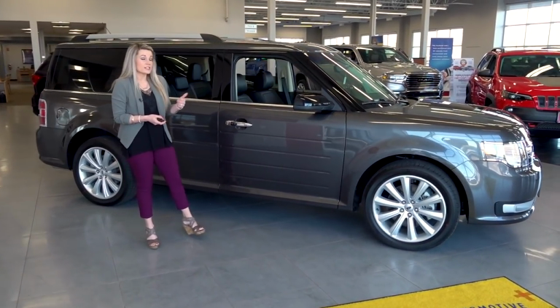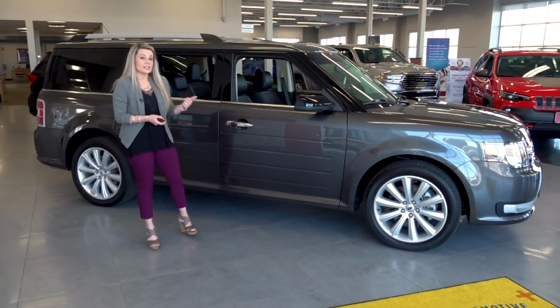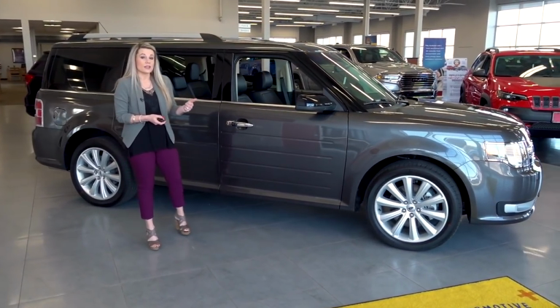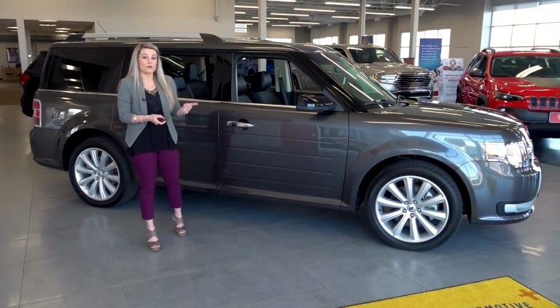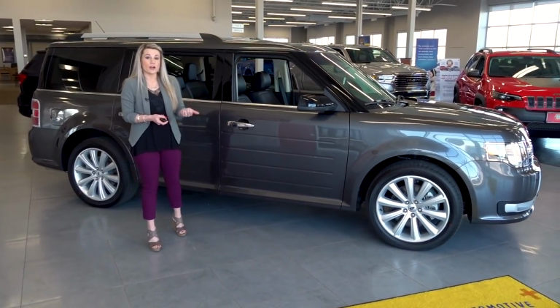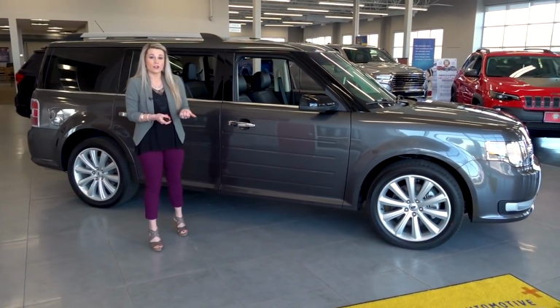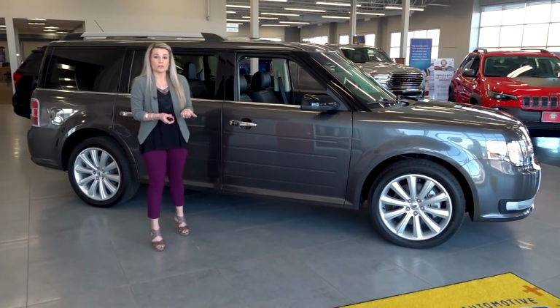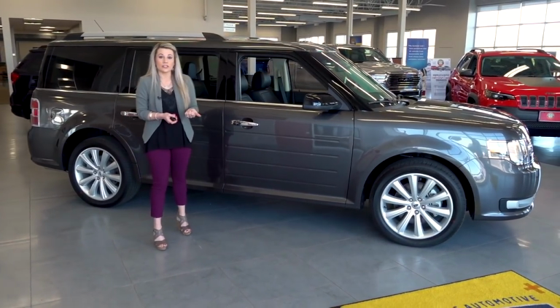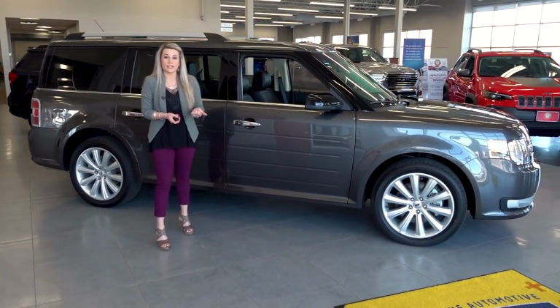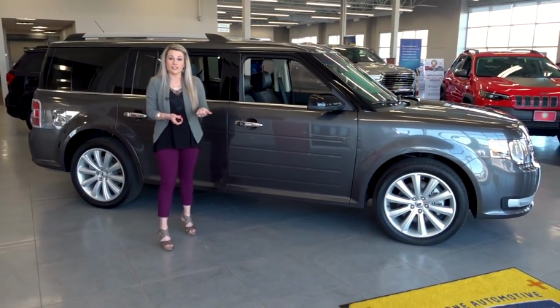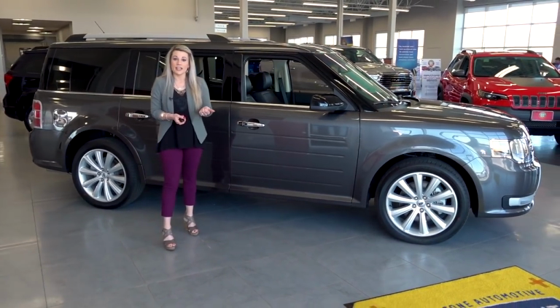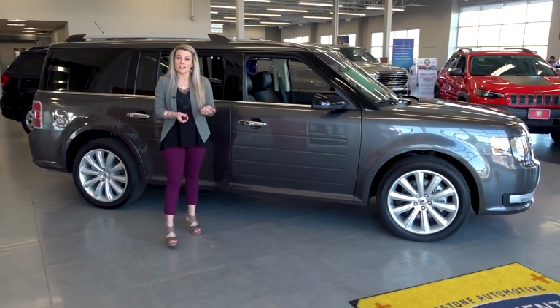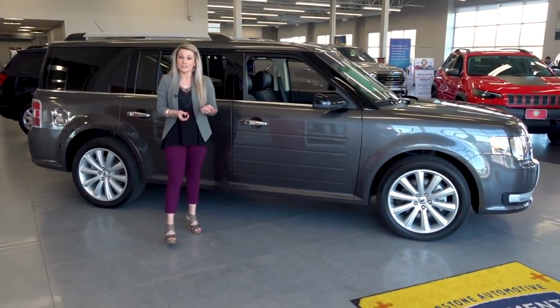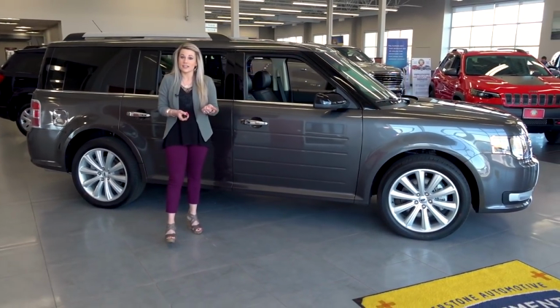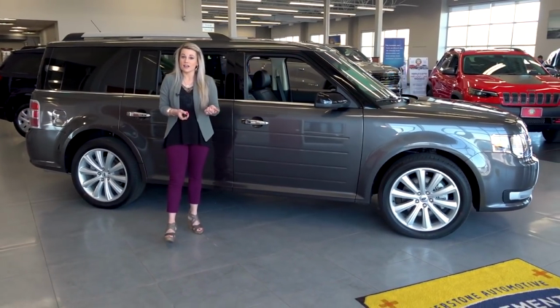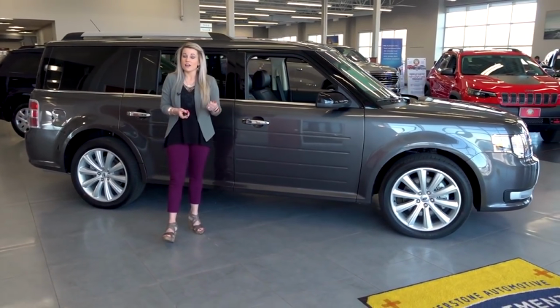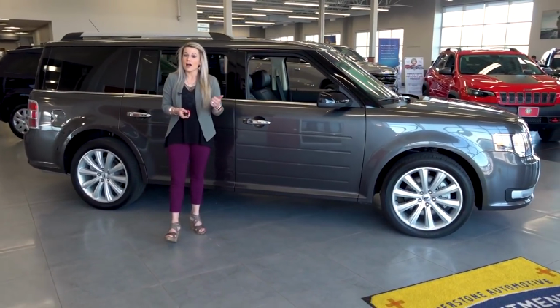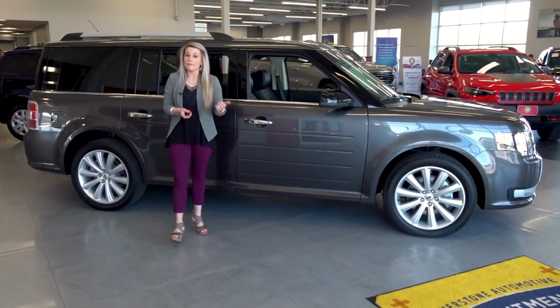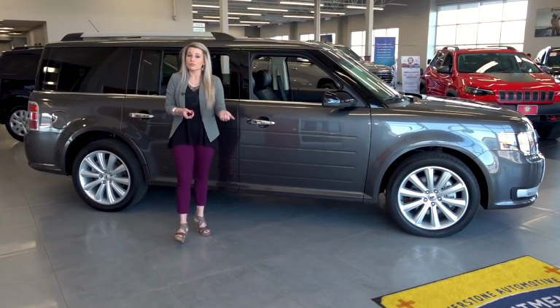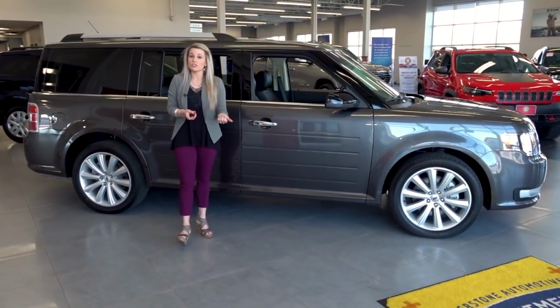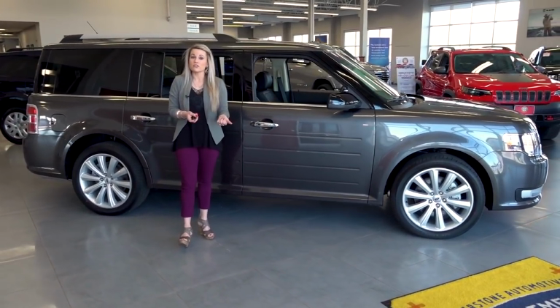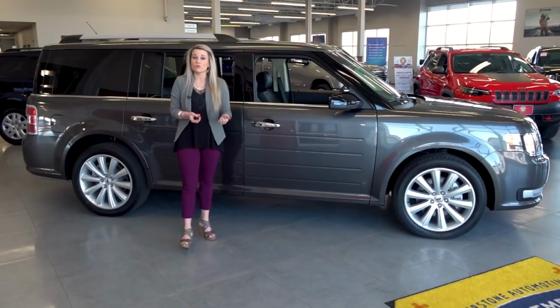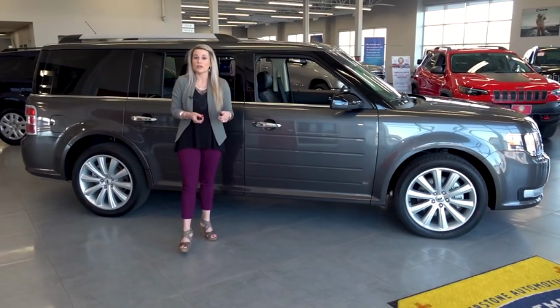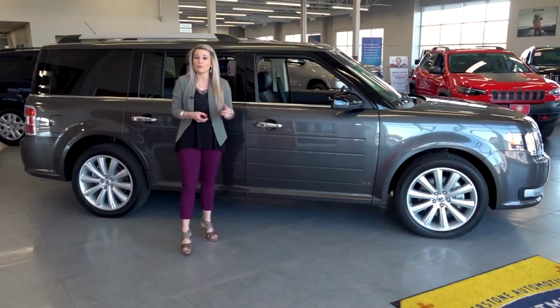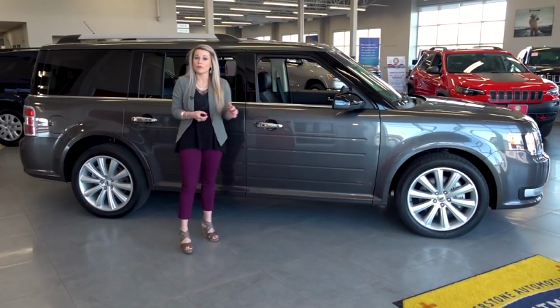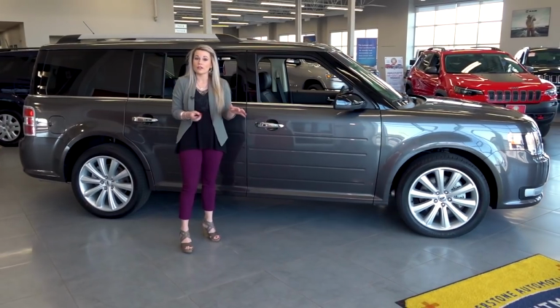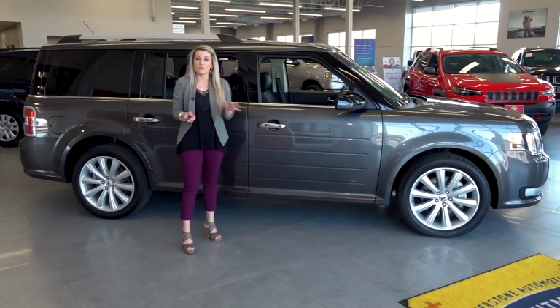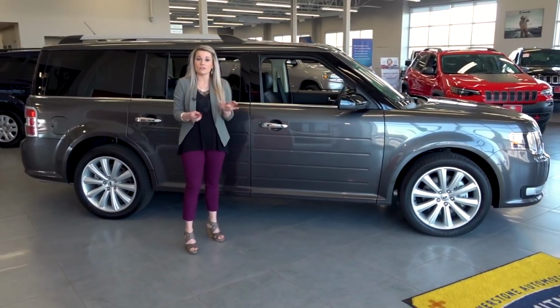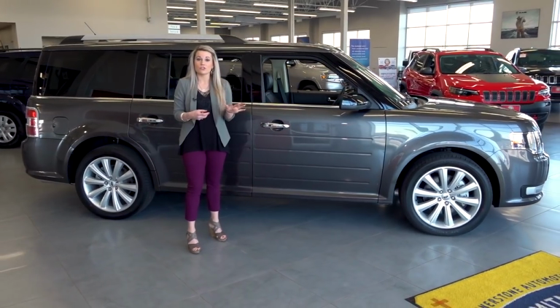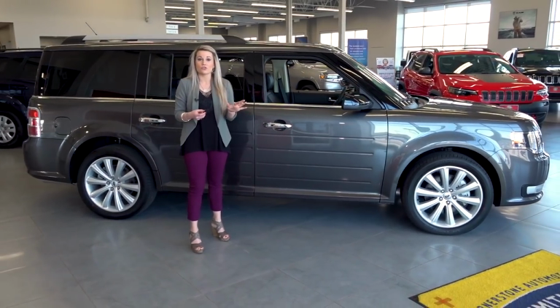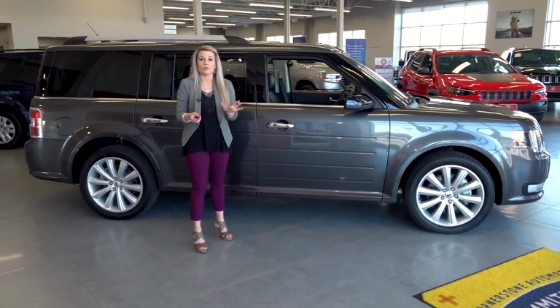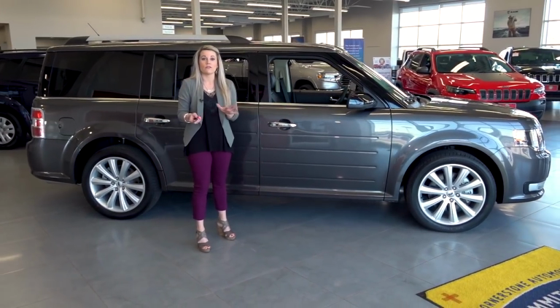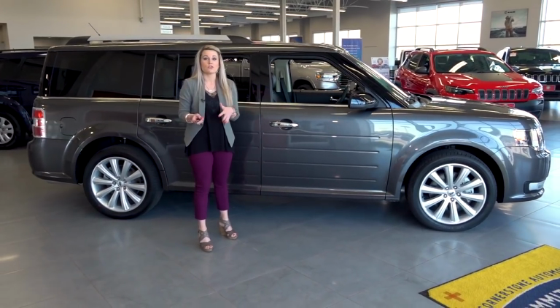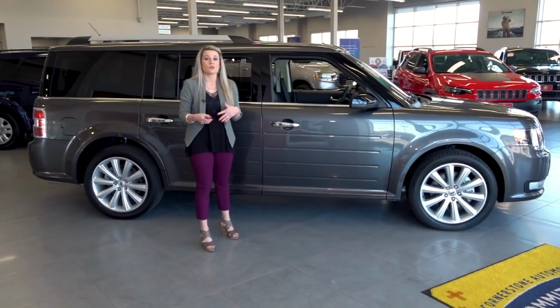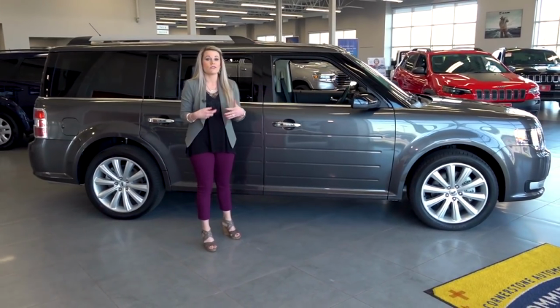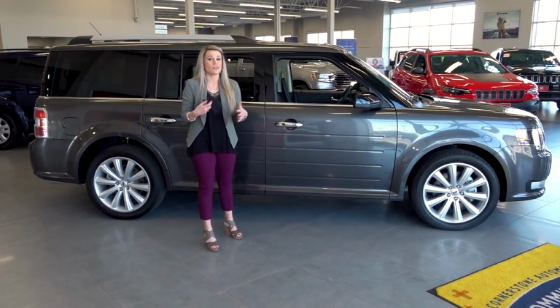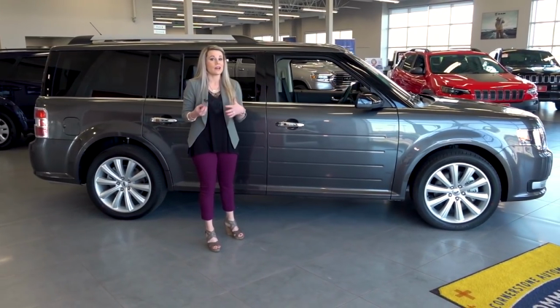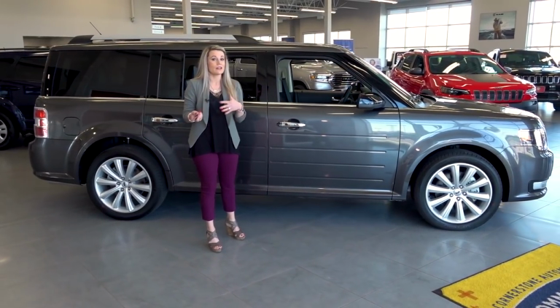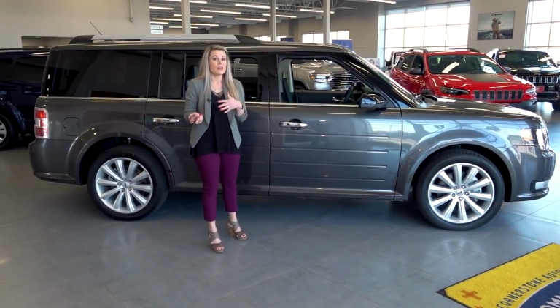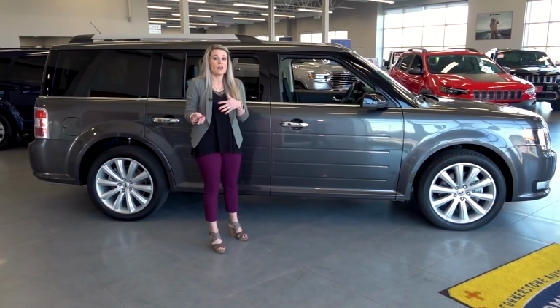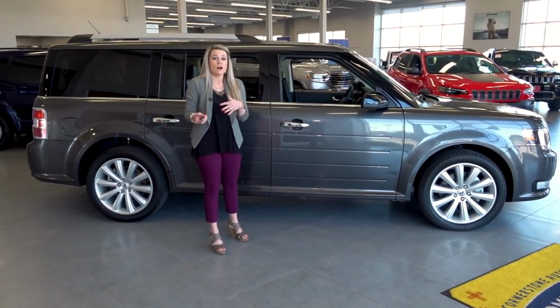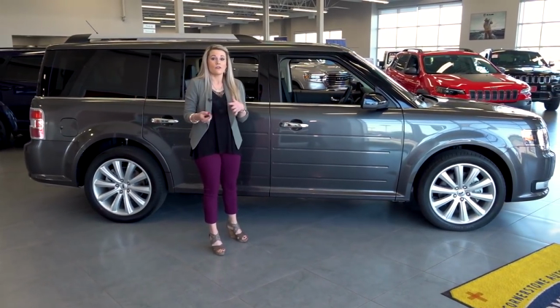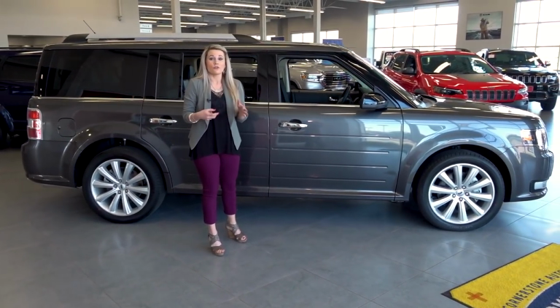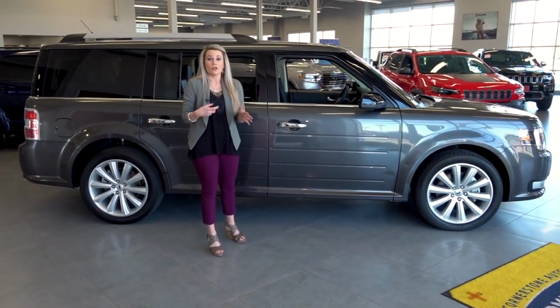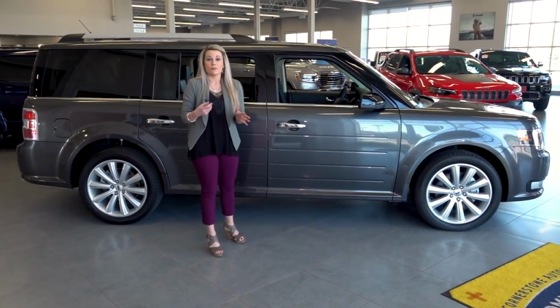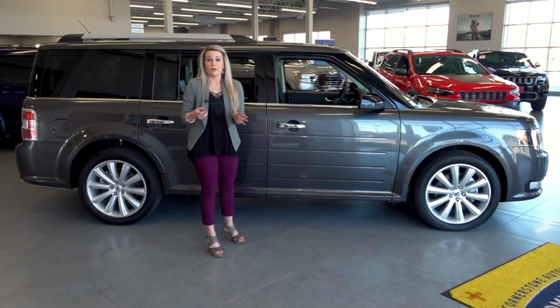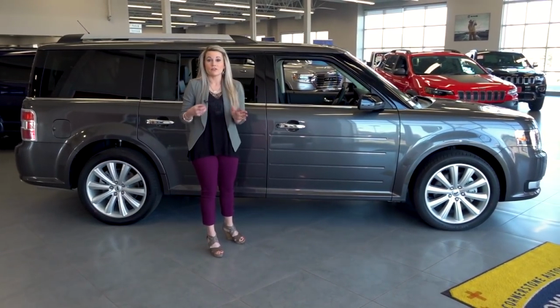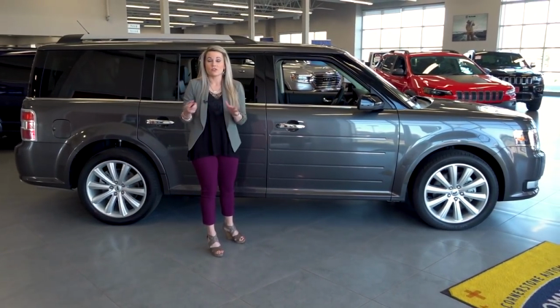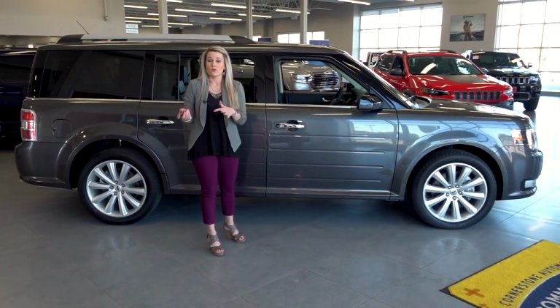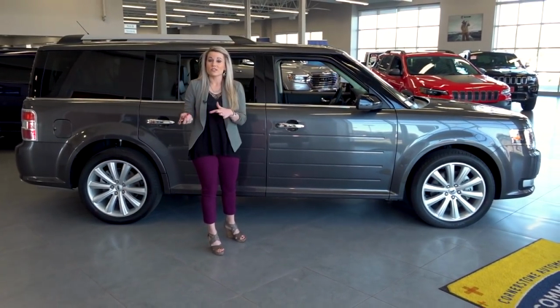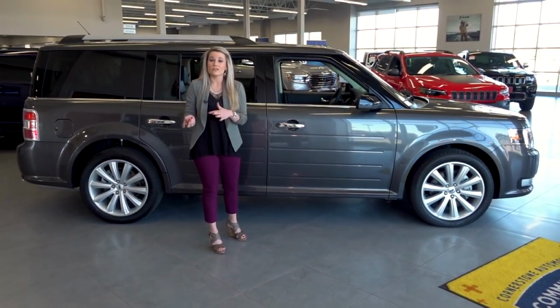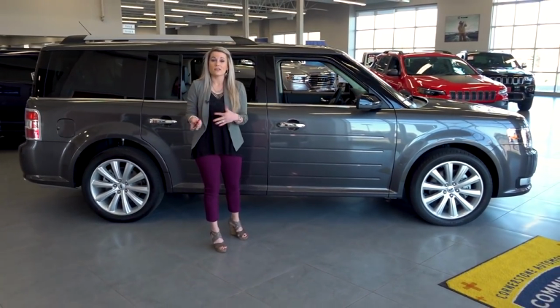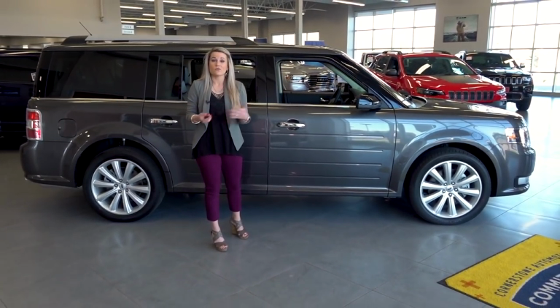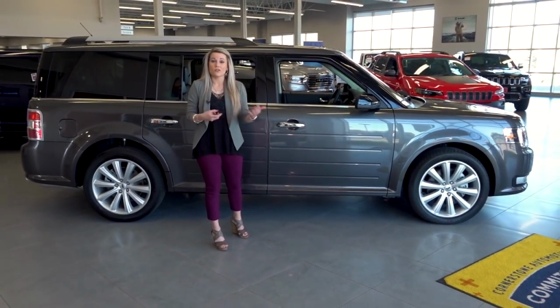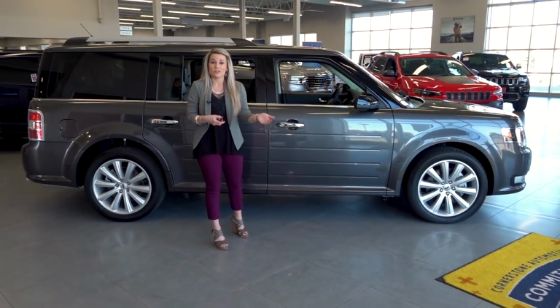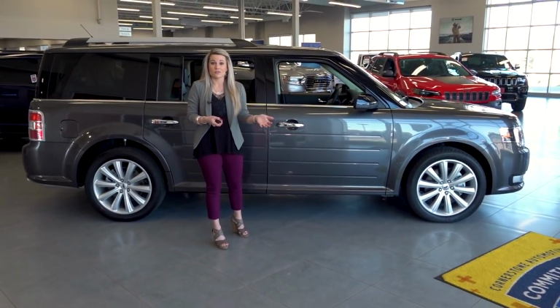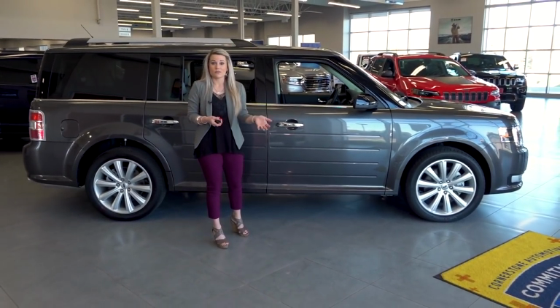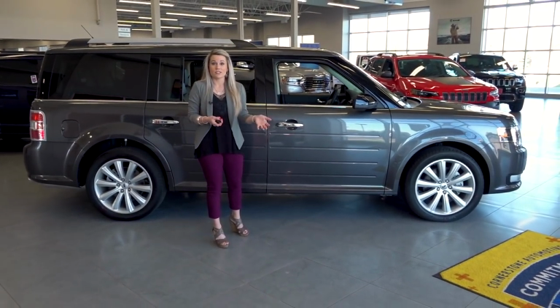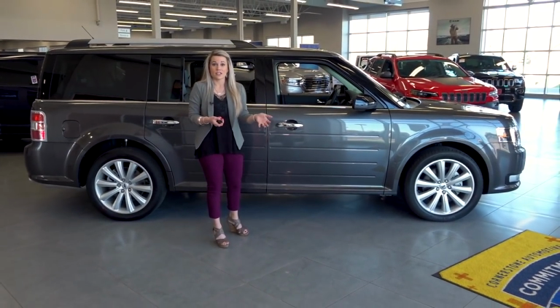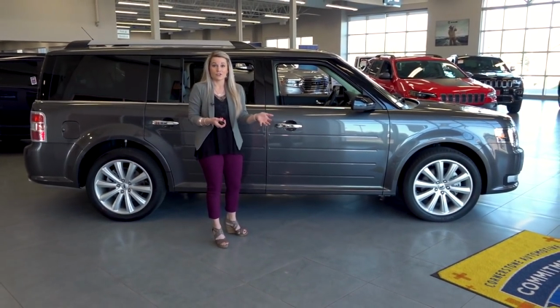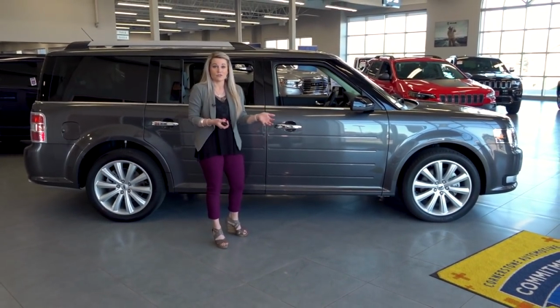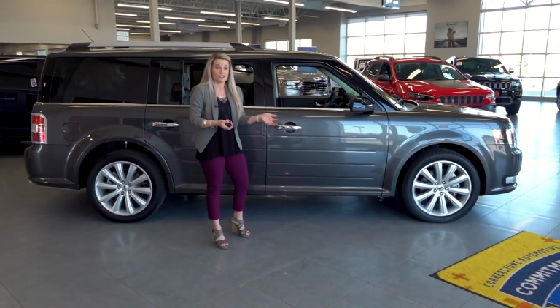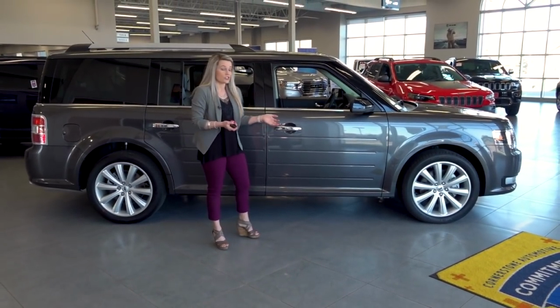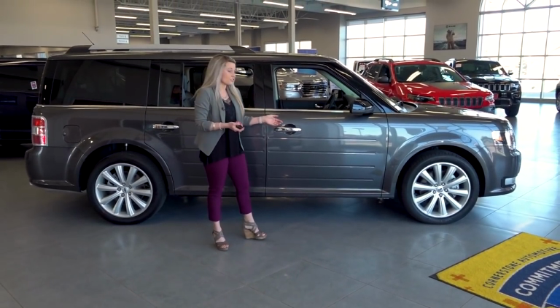Today we are looking at the SEL option, so we are in the middle trim level and we have a lot of great bells and whistles as well as some standard features.